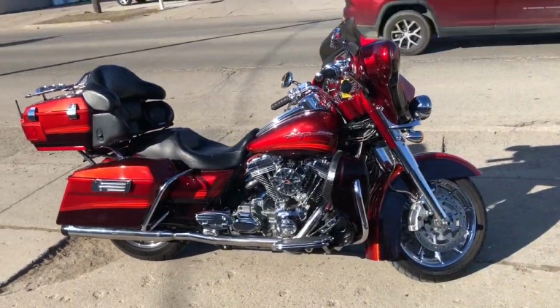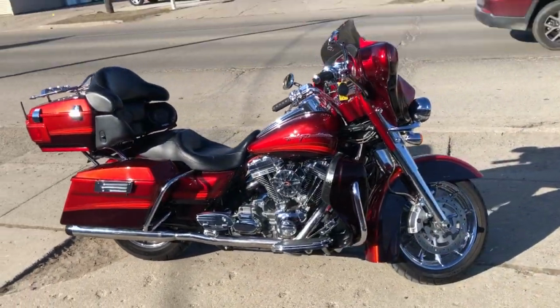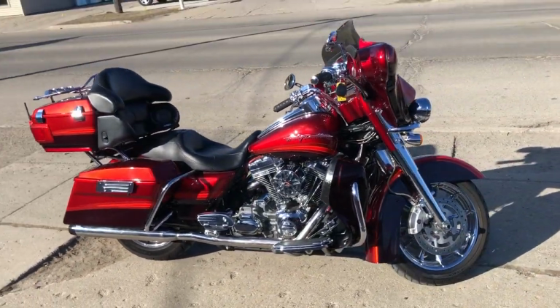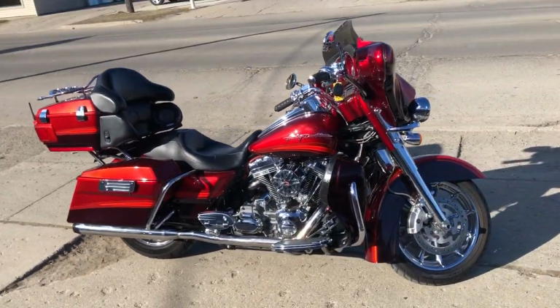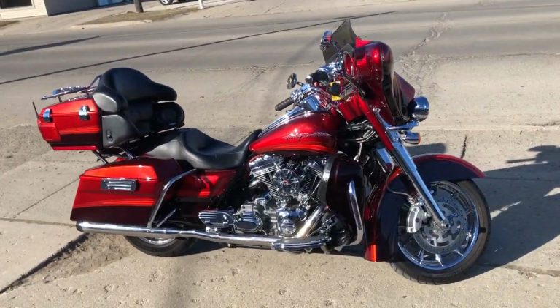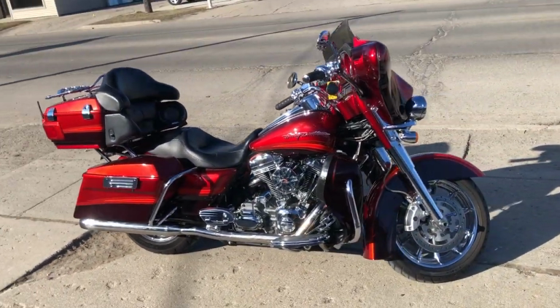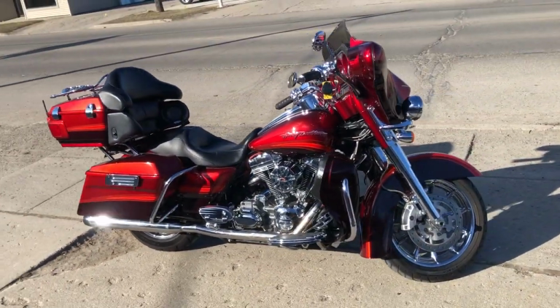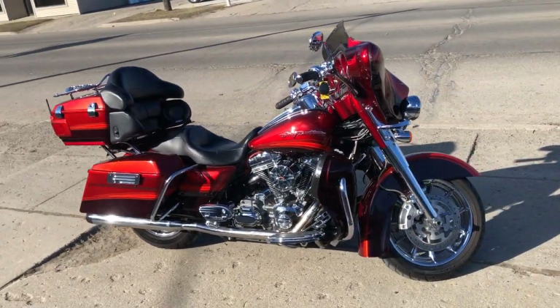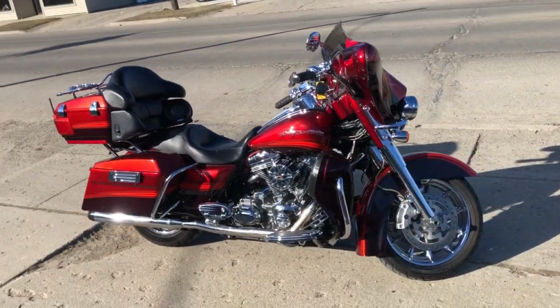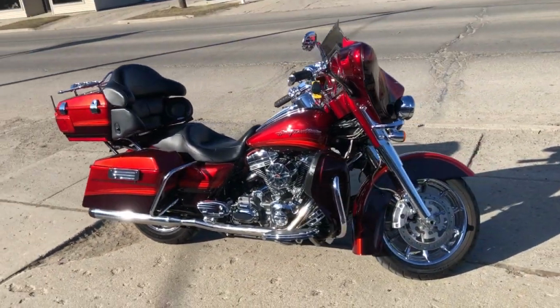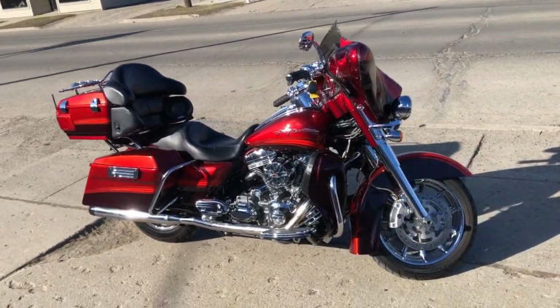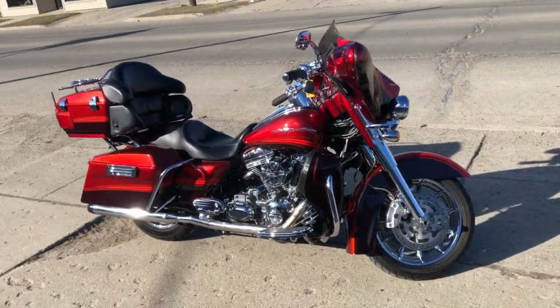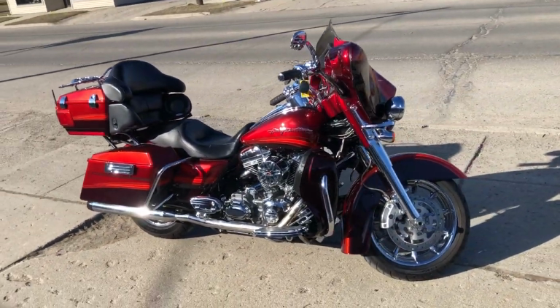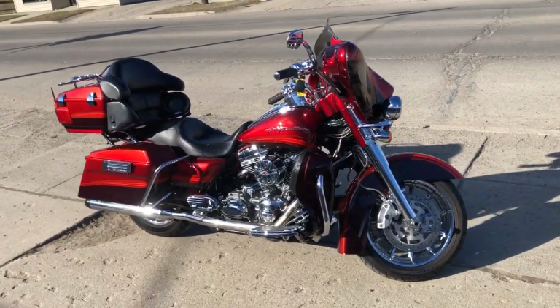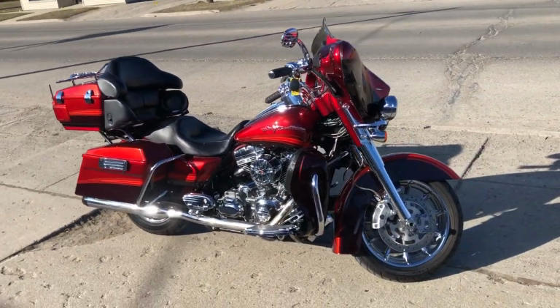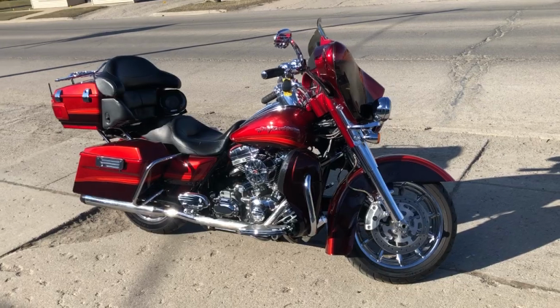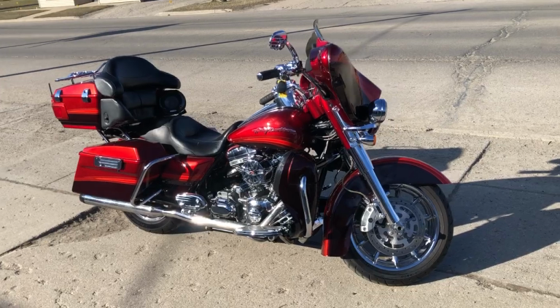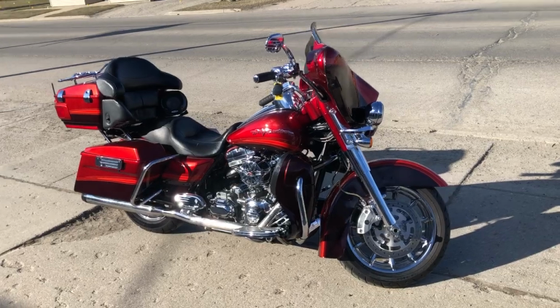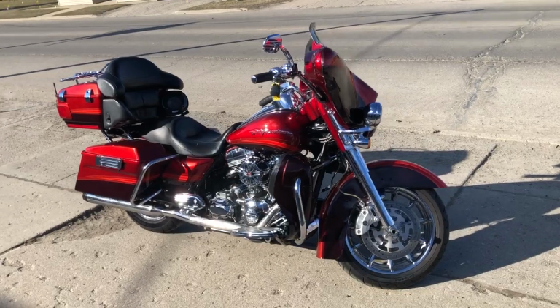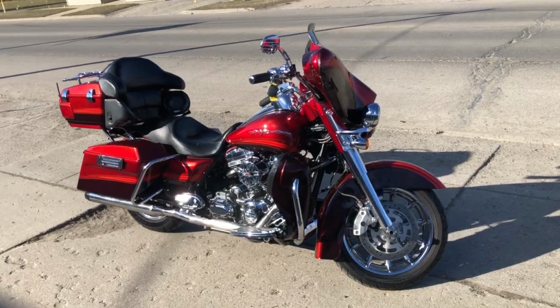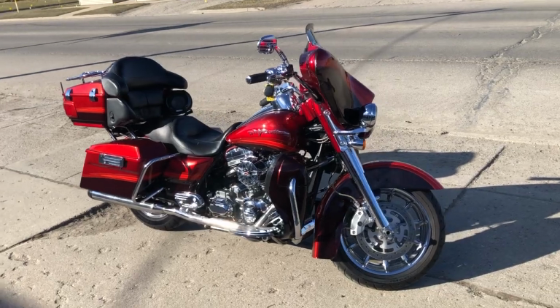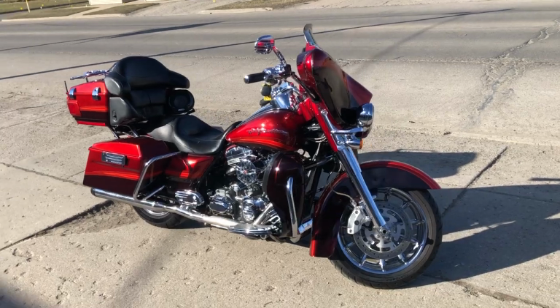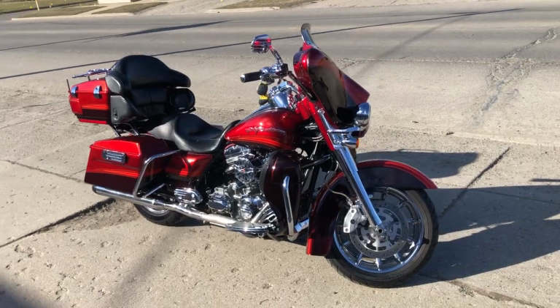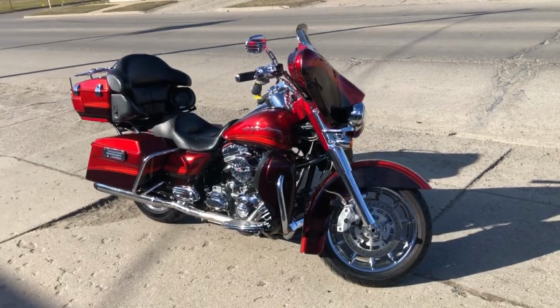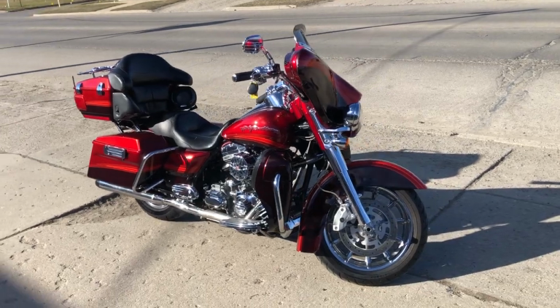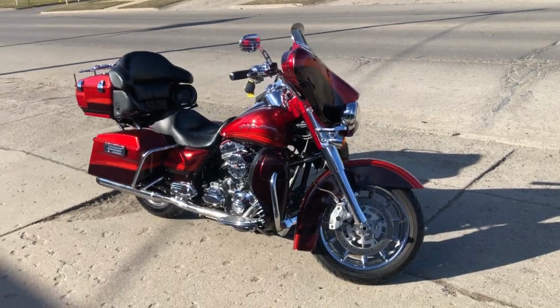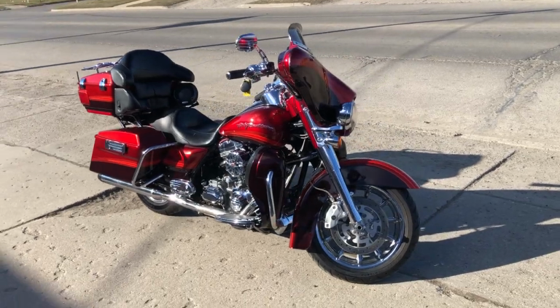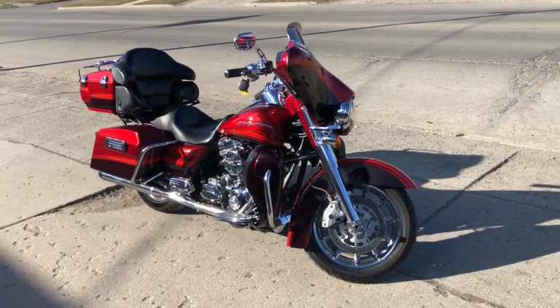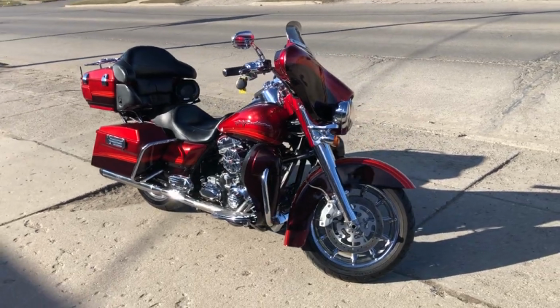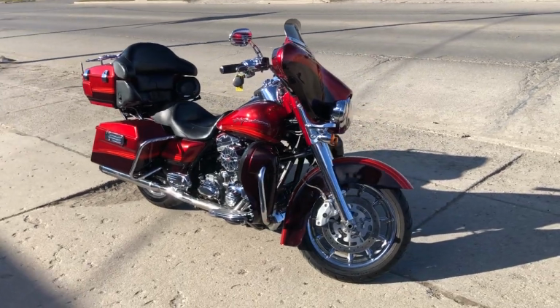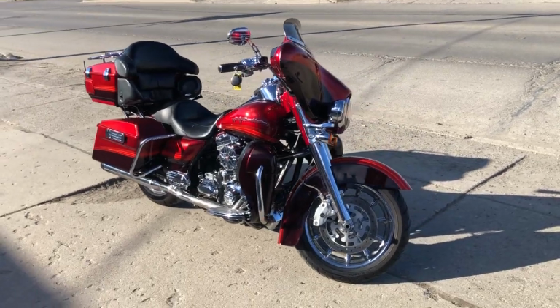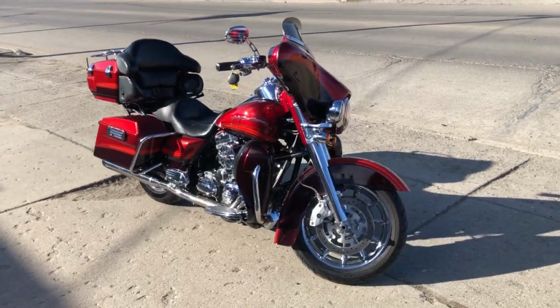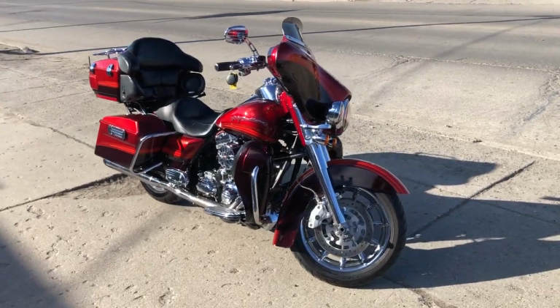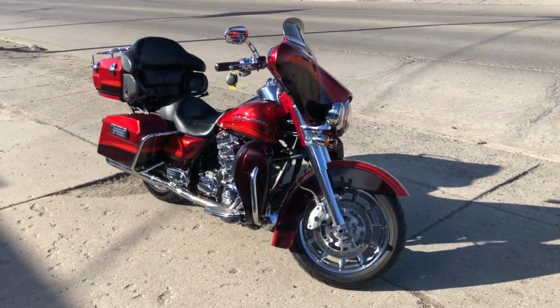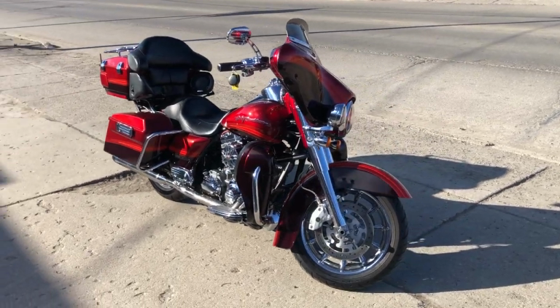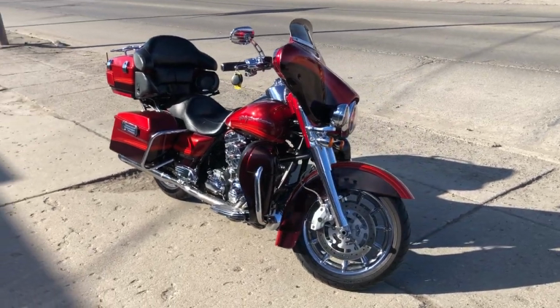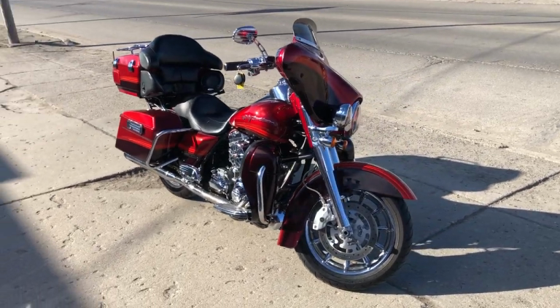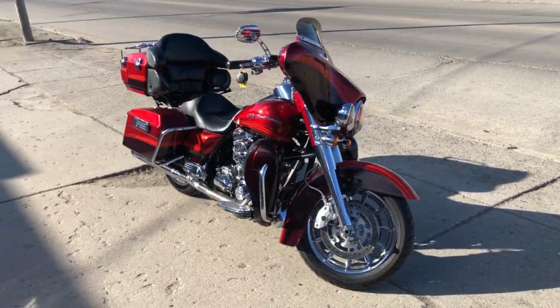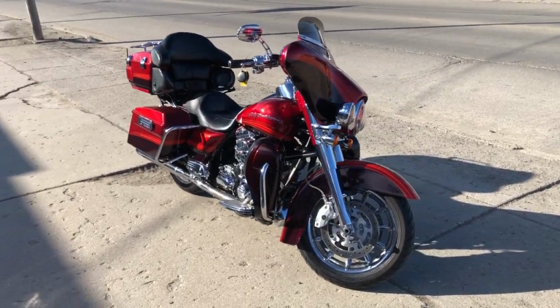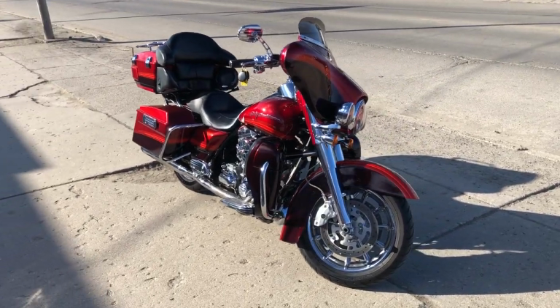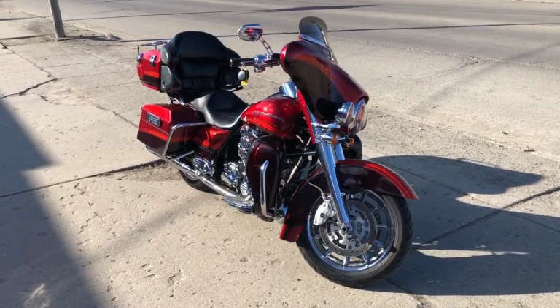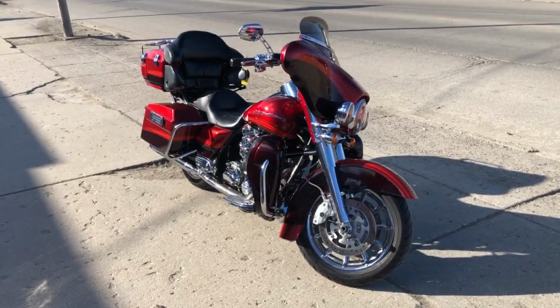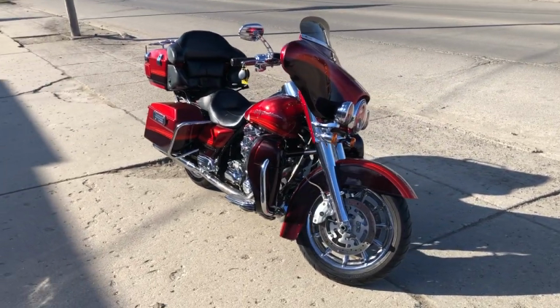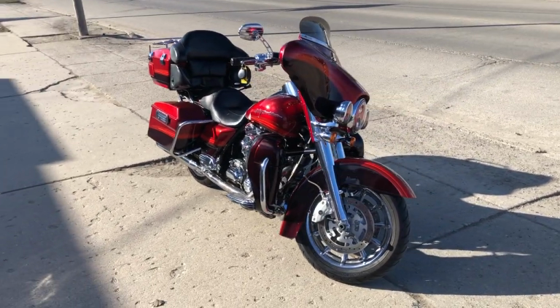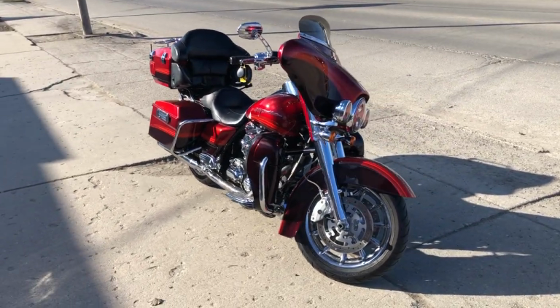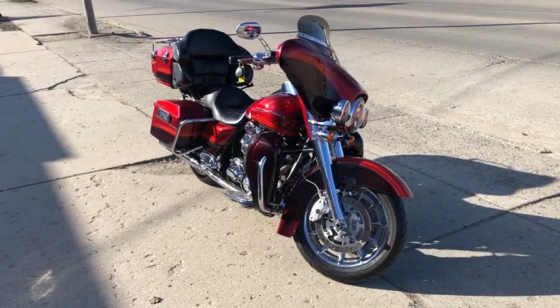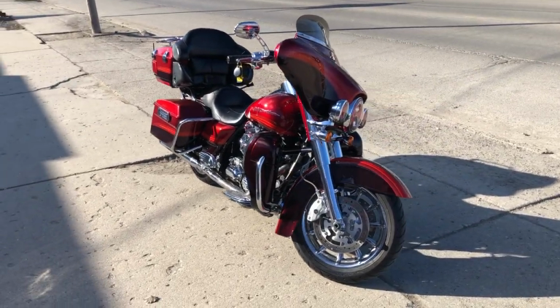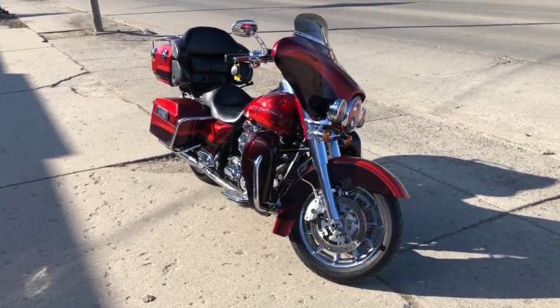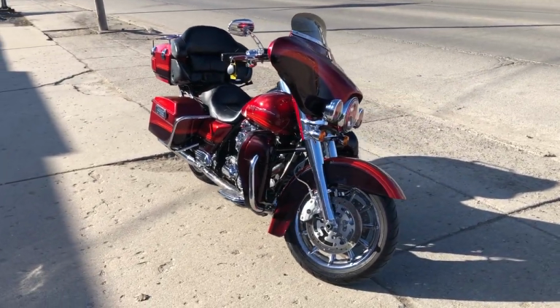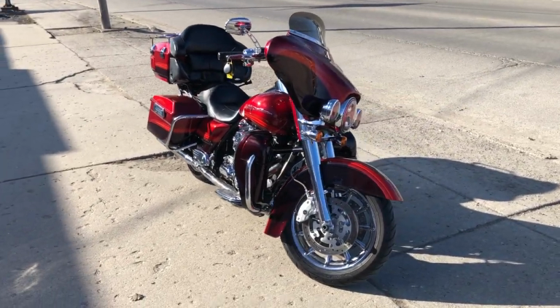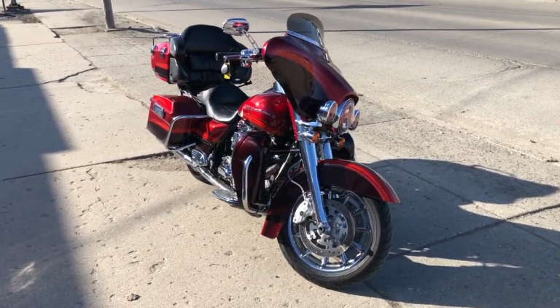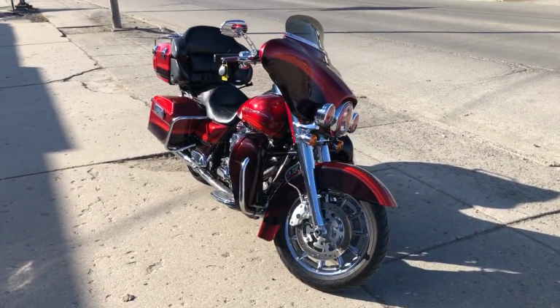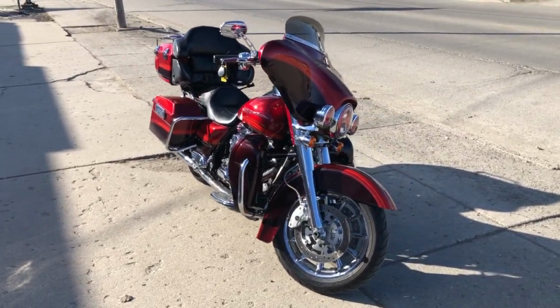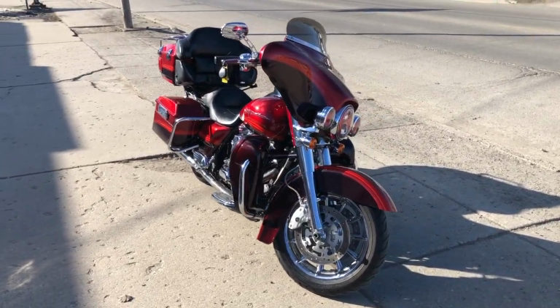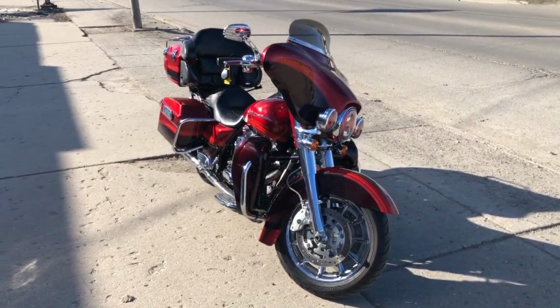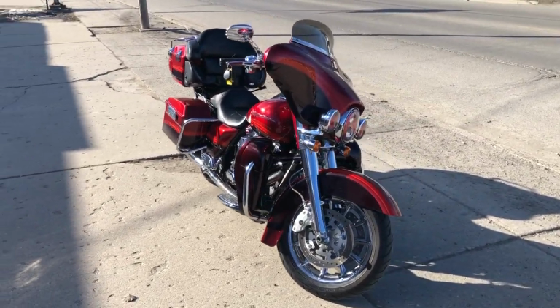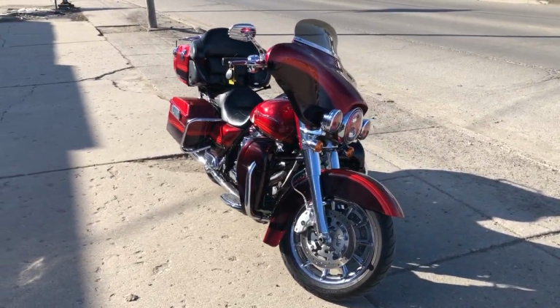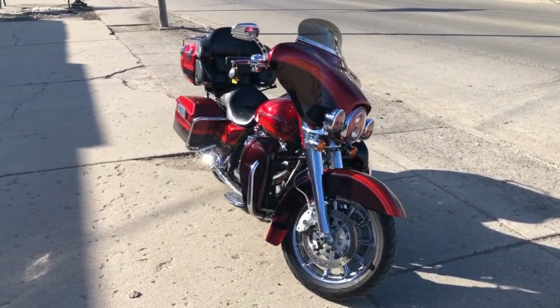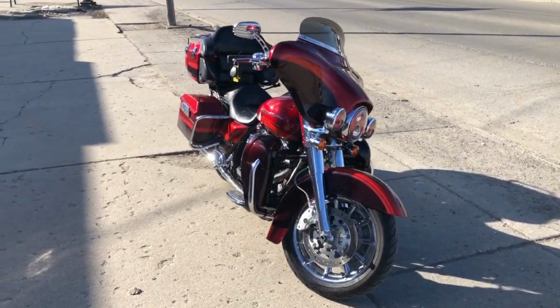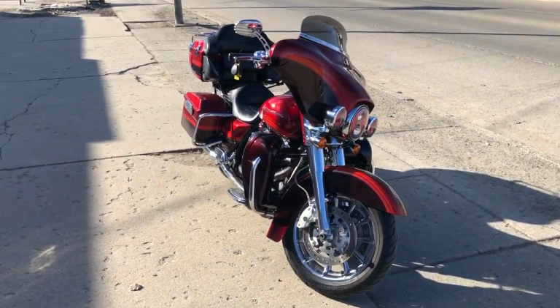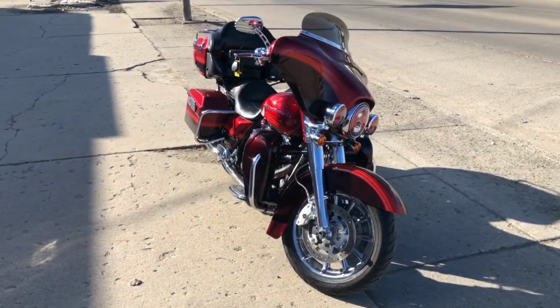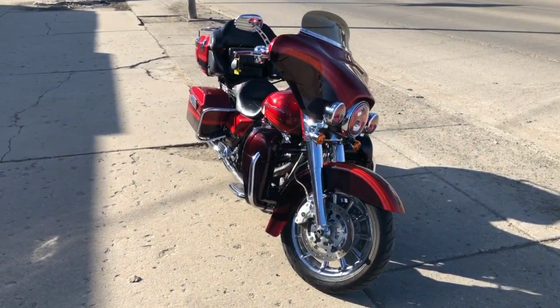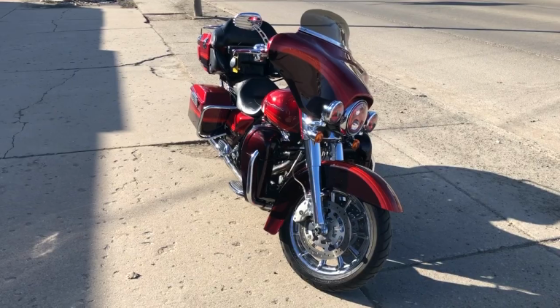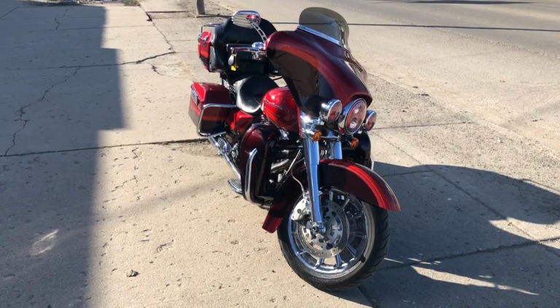Don't miss this one guys, only $10,599. Give us a call, 810-648-9500.